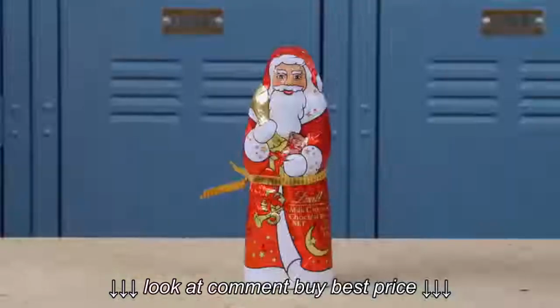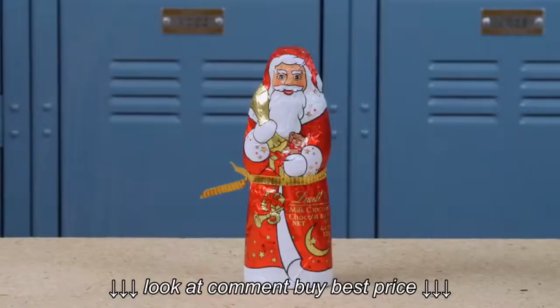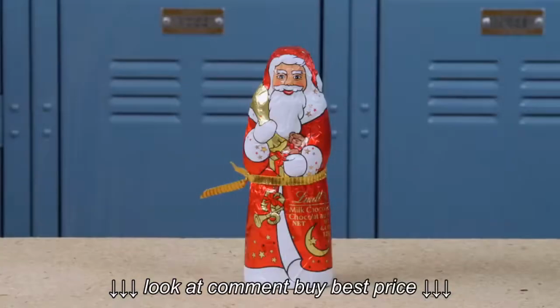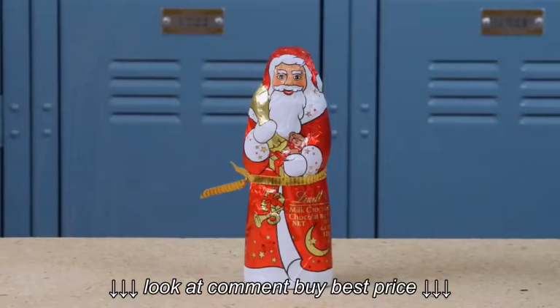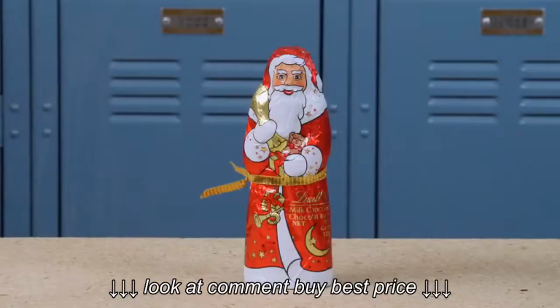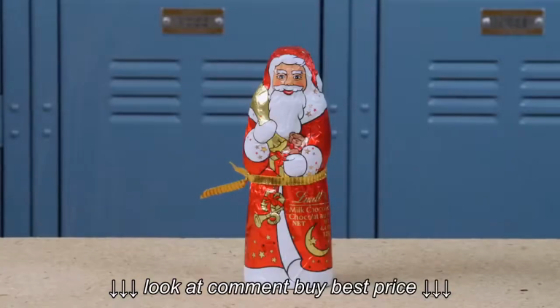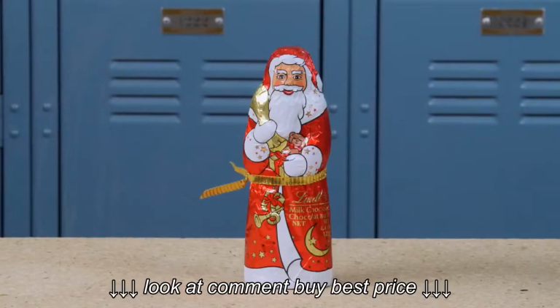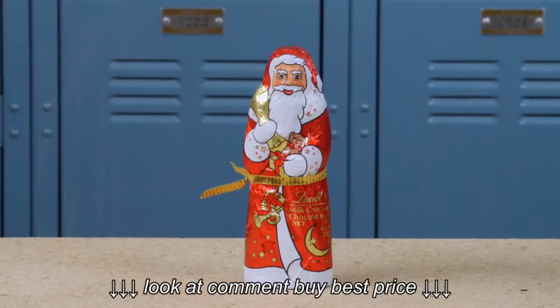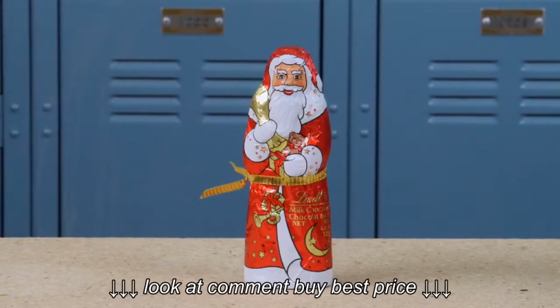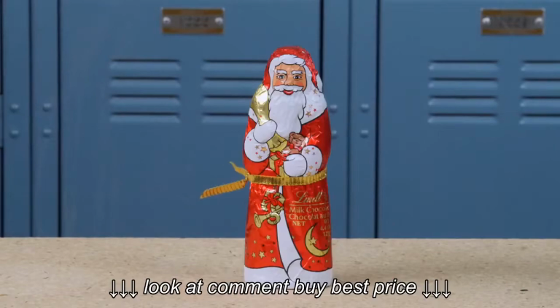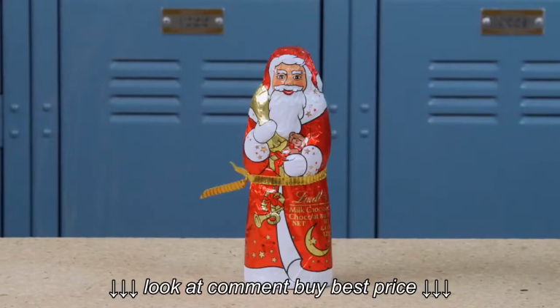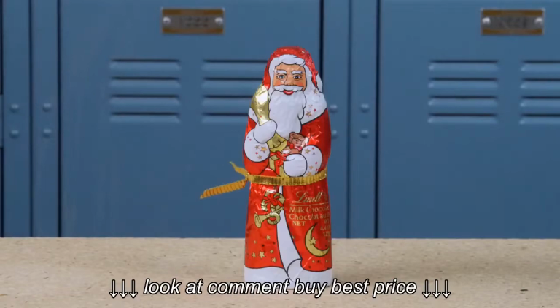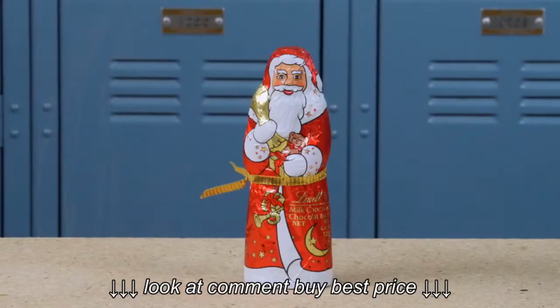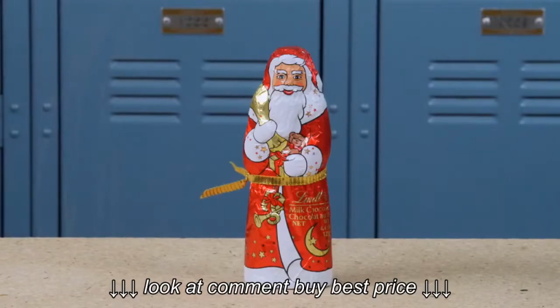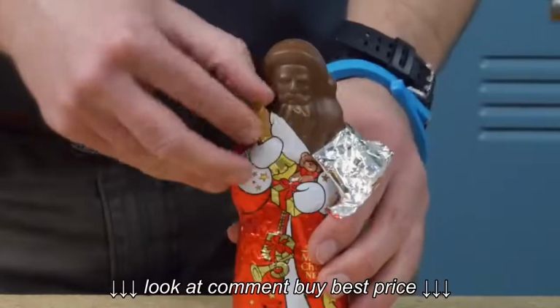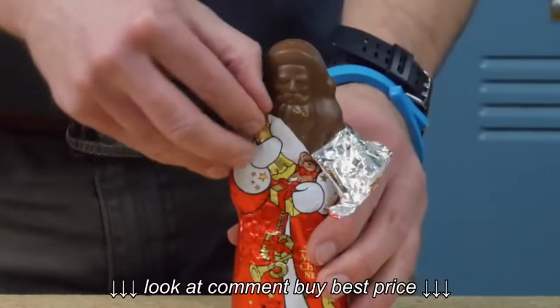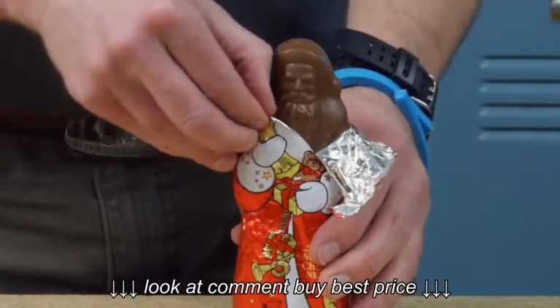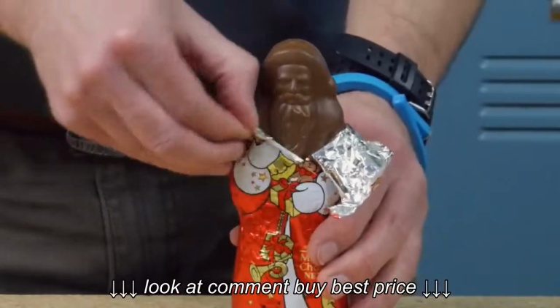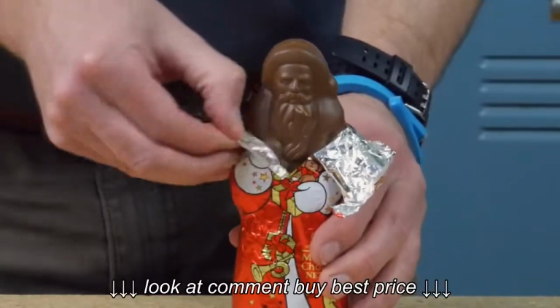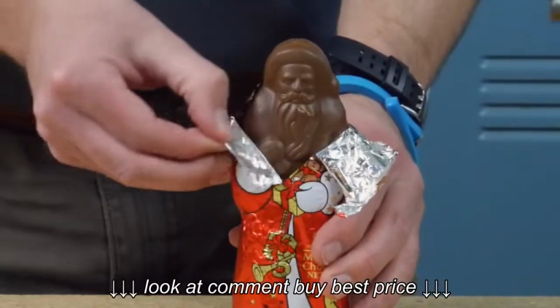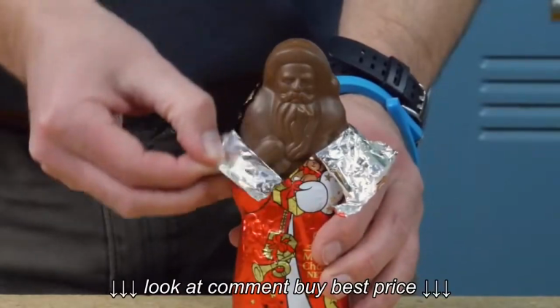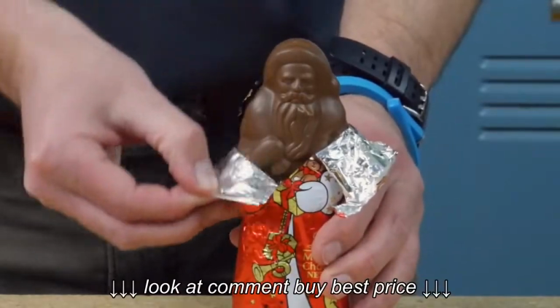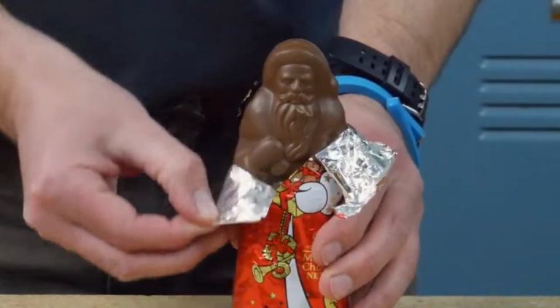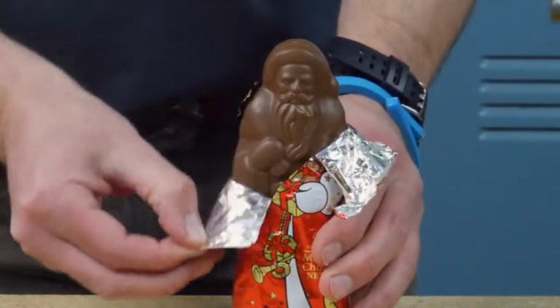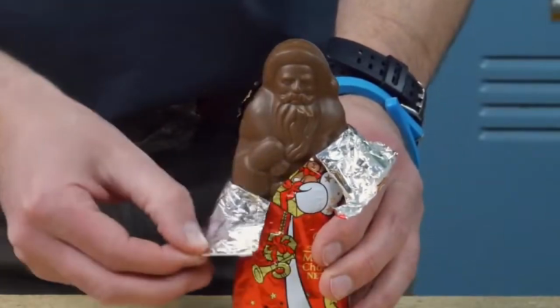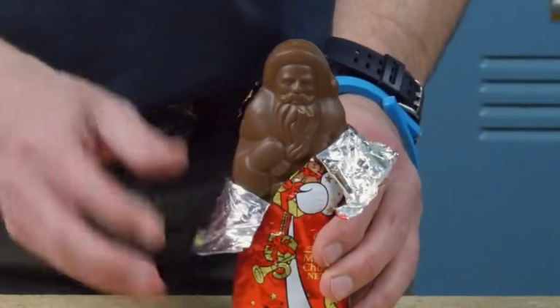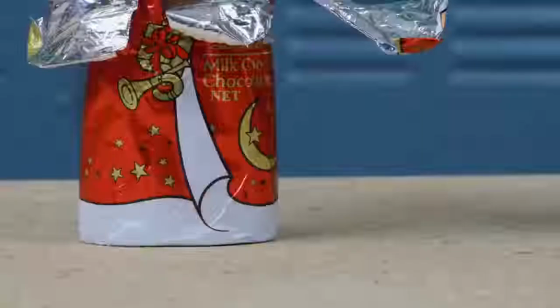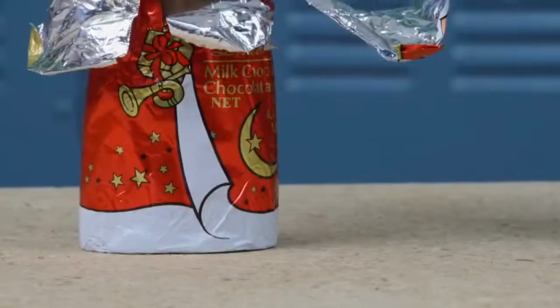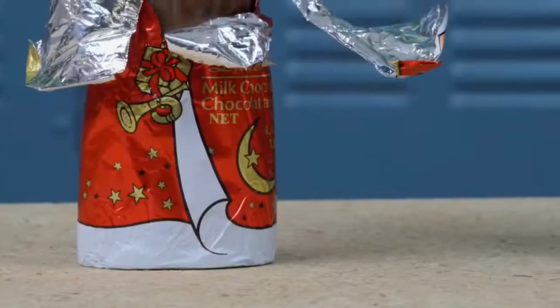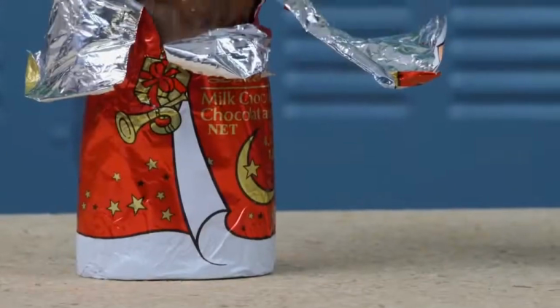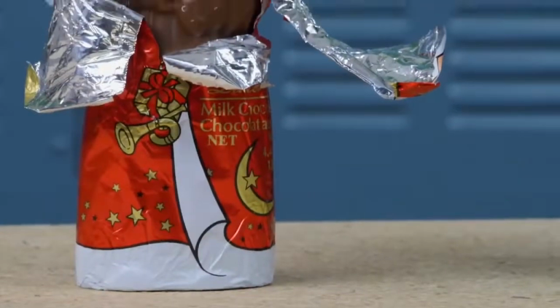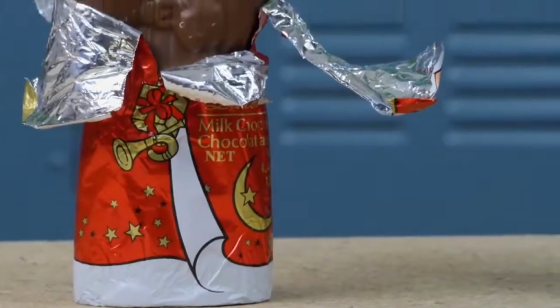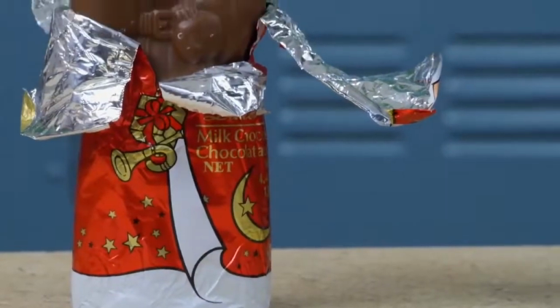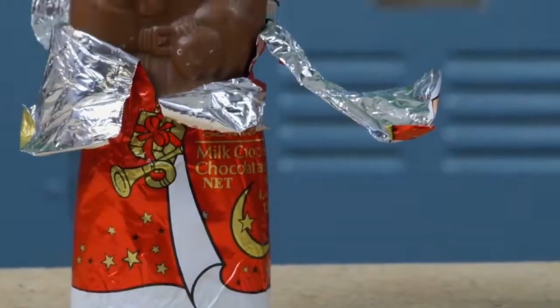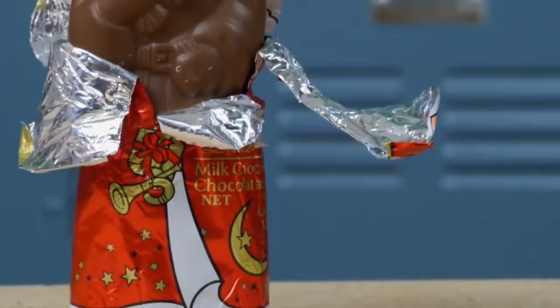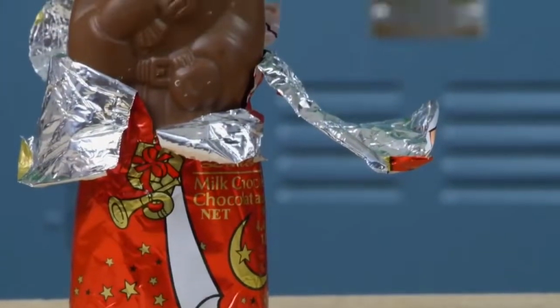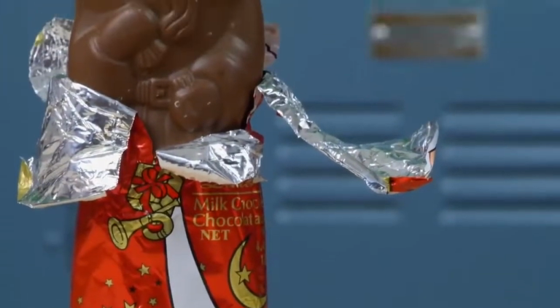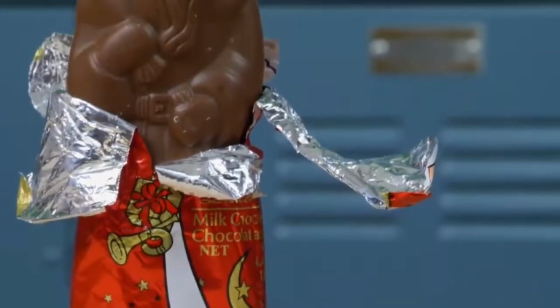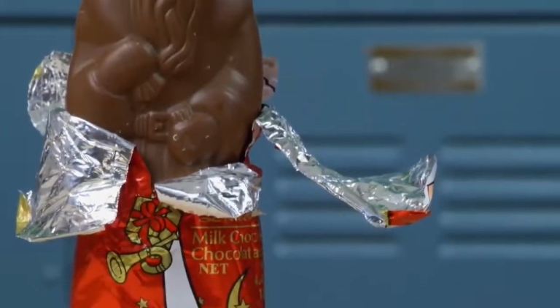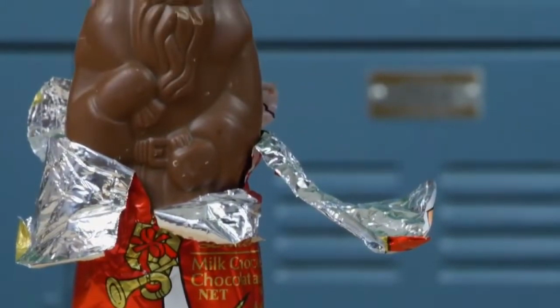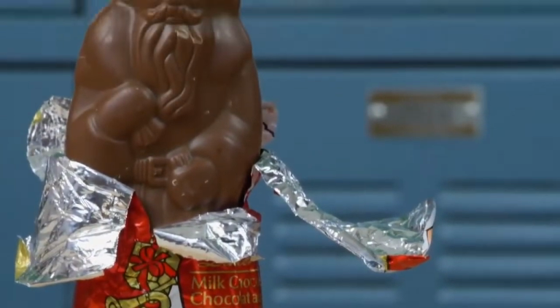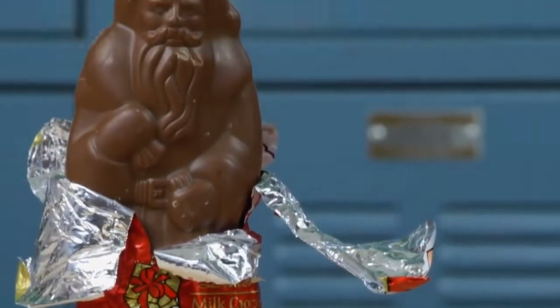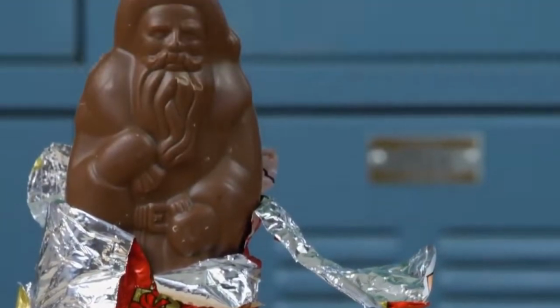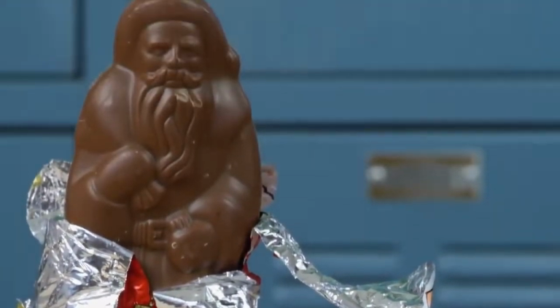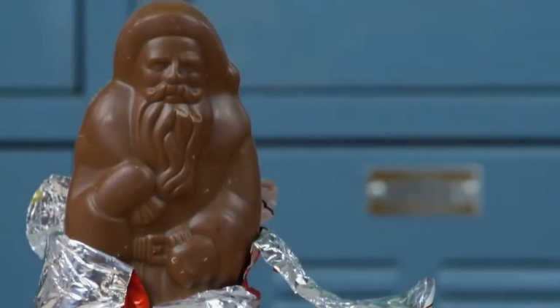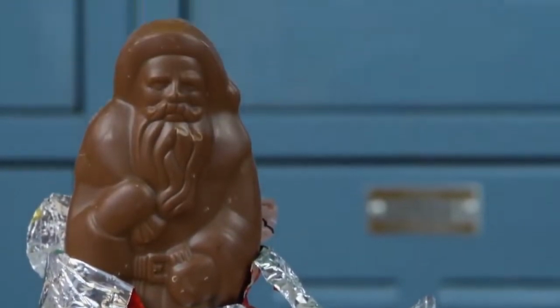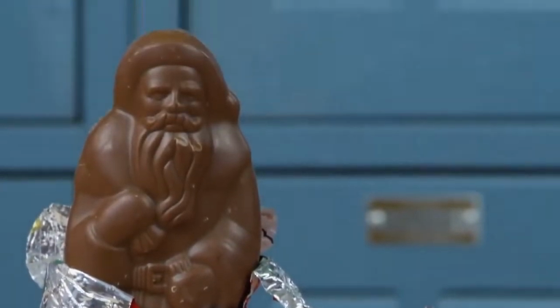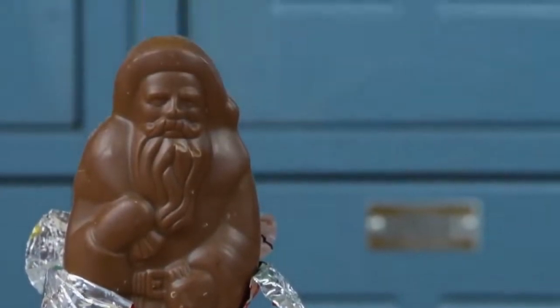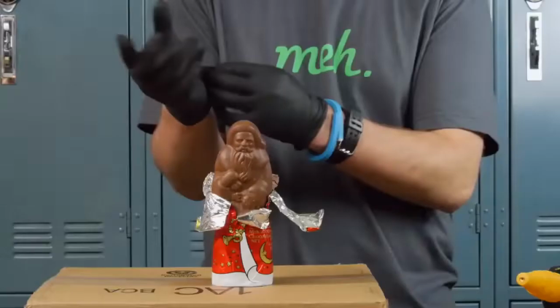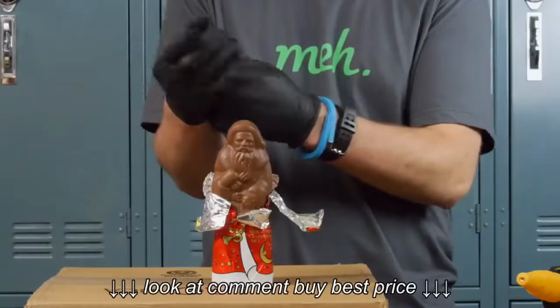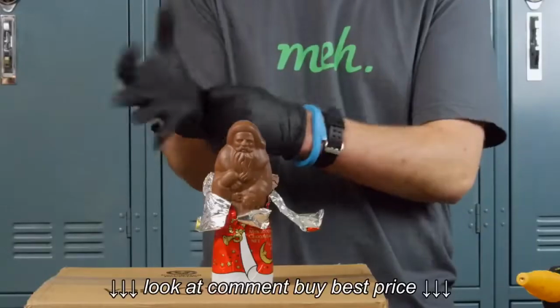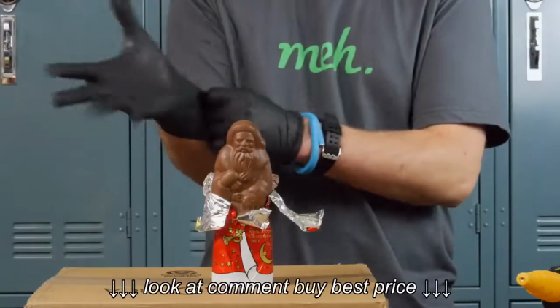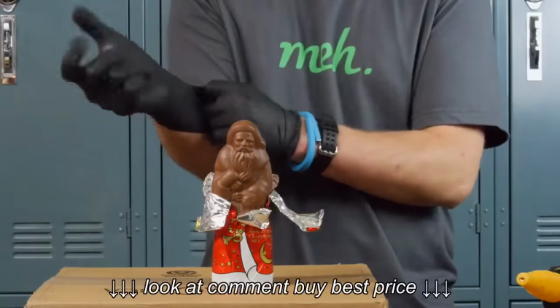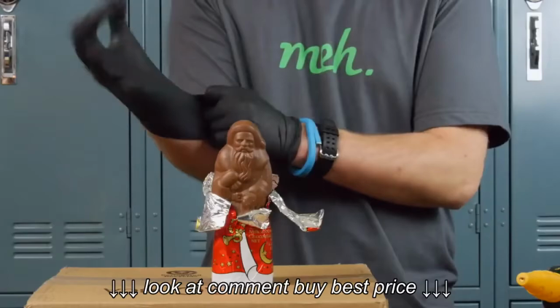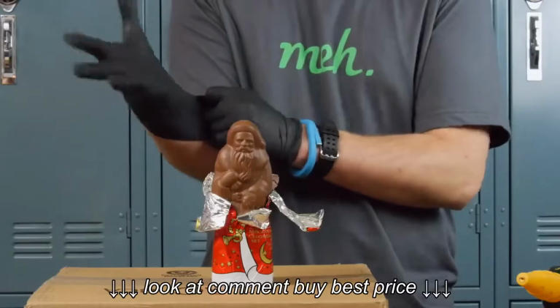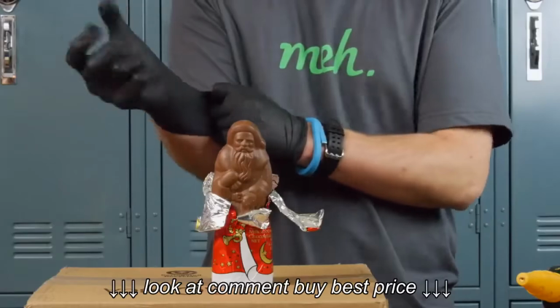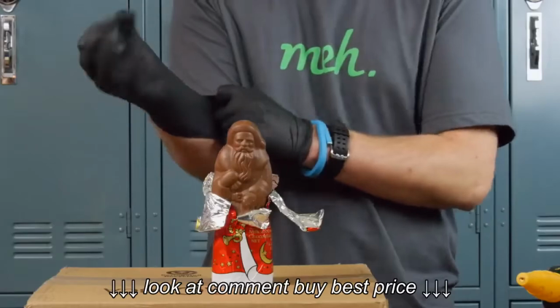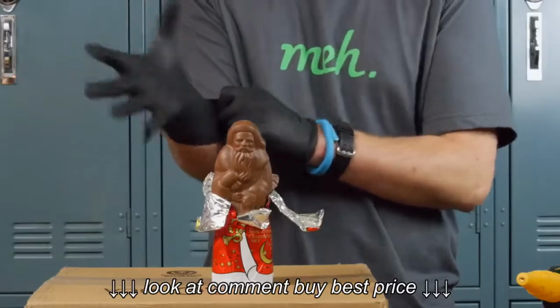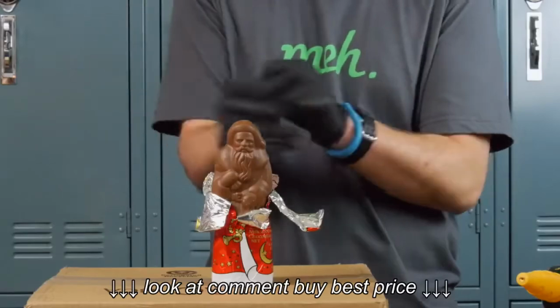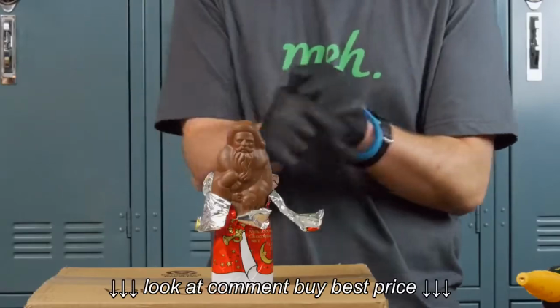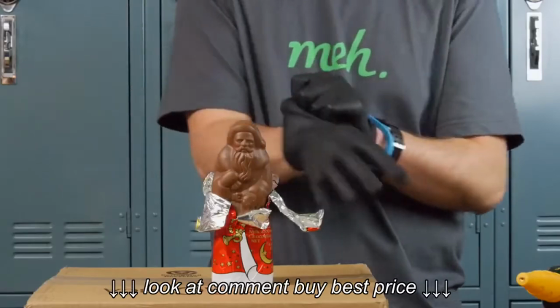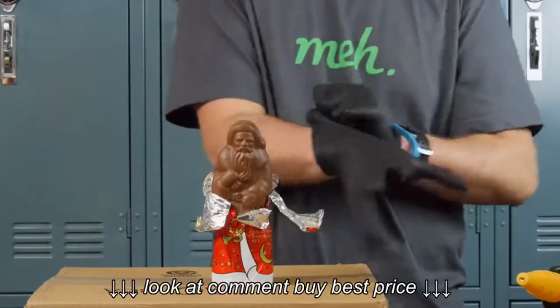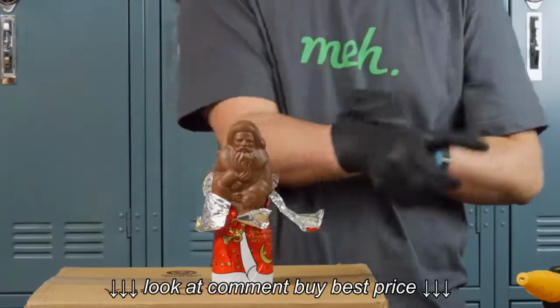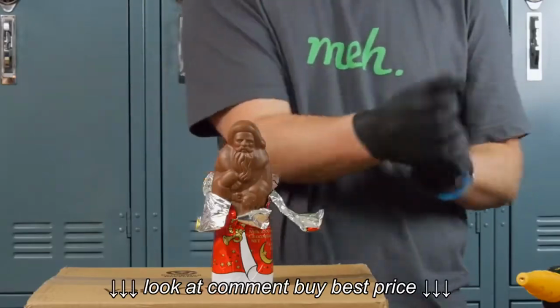This is a milk chocolate Santa Claus. That's a demonstration of the McCulloch Steam Cleaner's steam cleaning power. We're going to melt his face off.